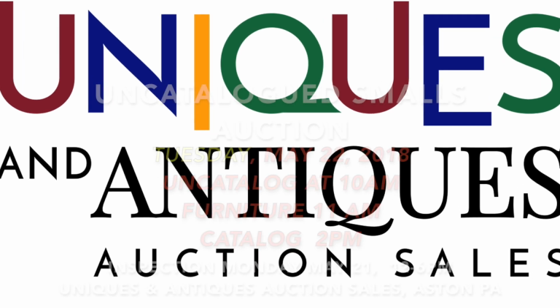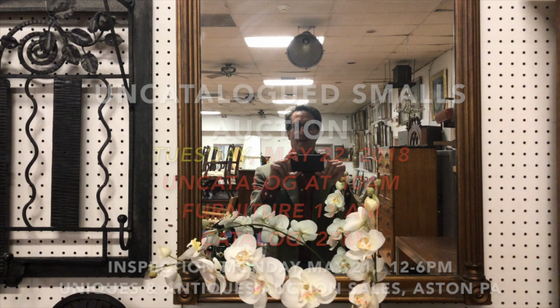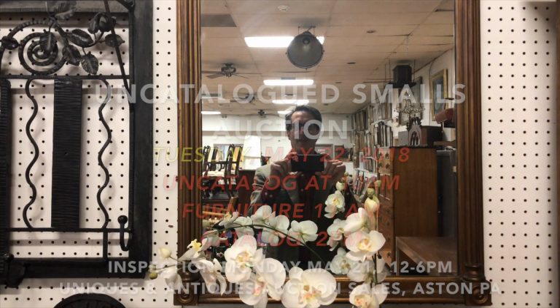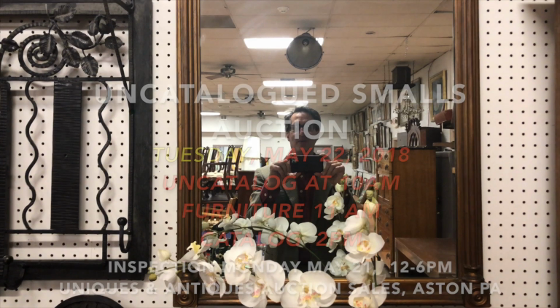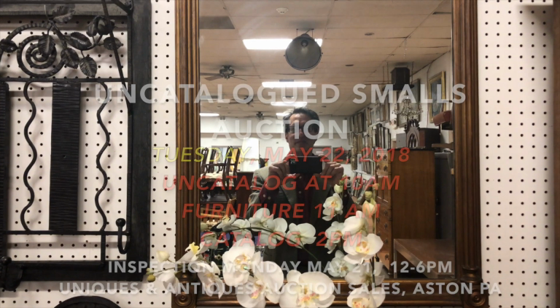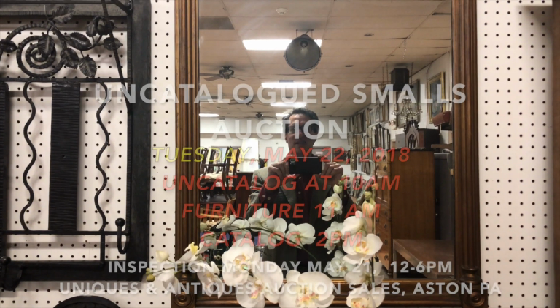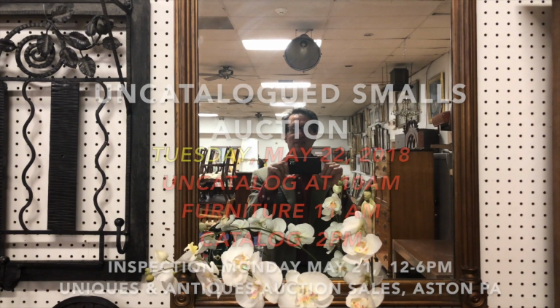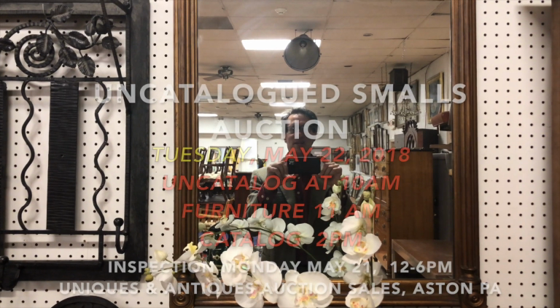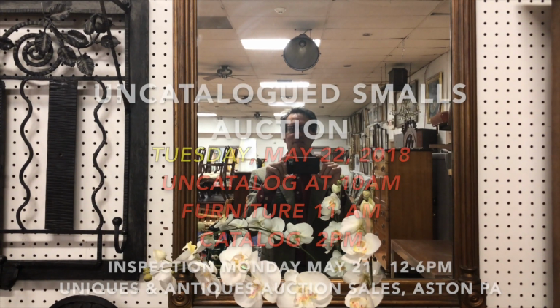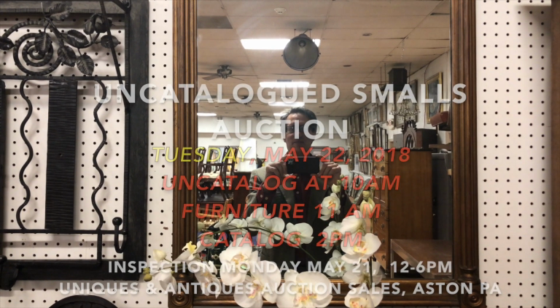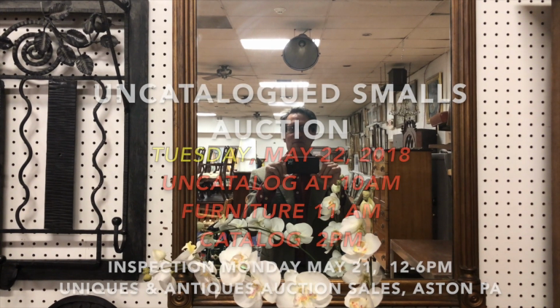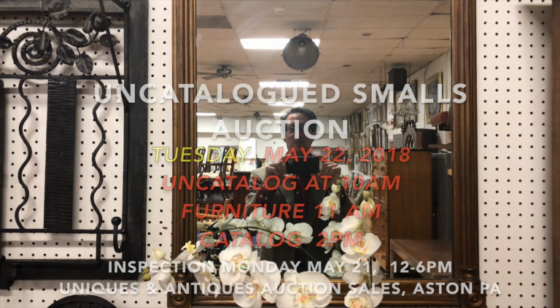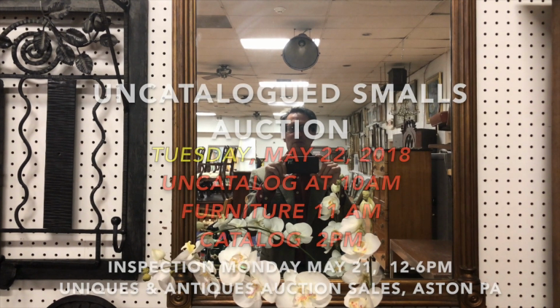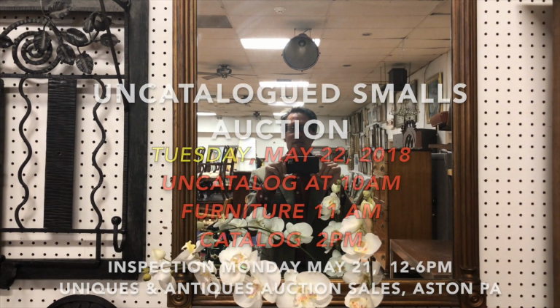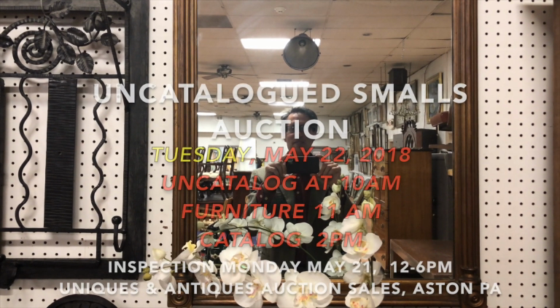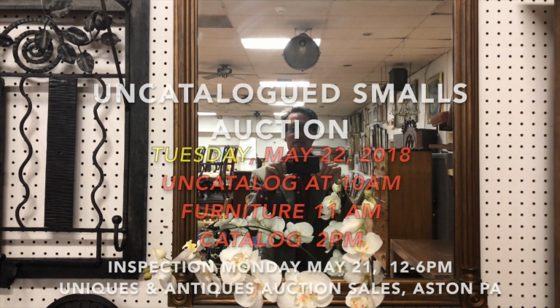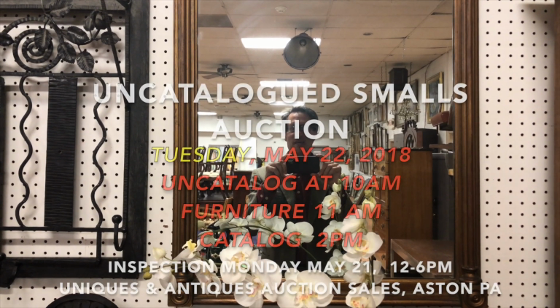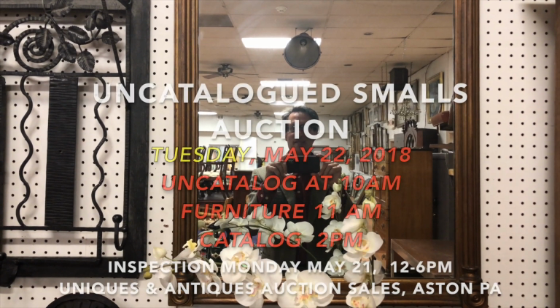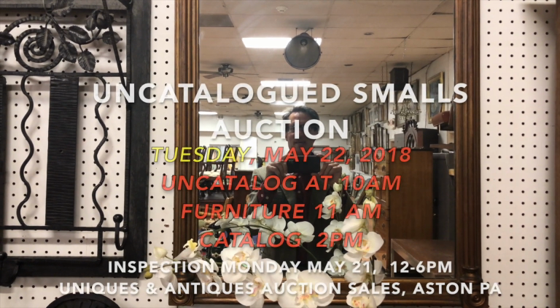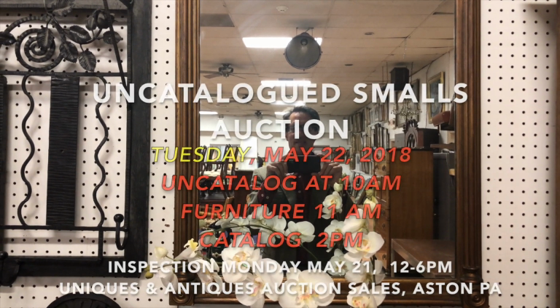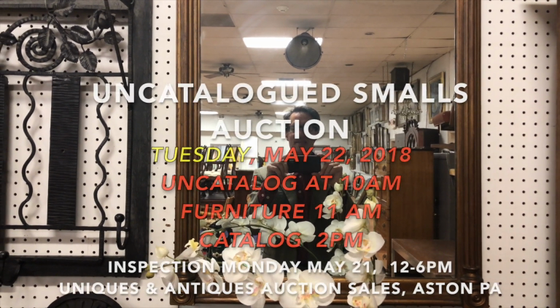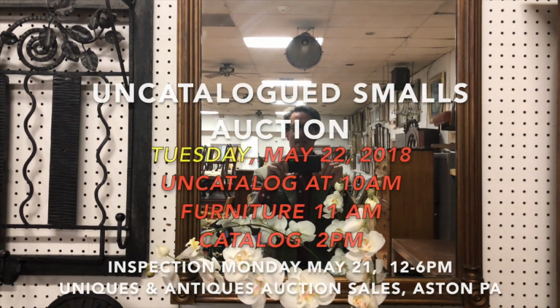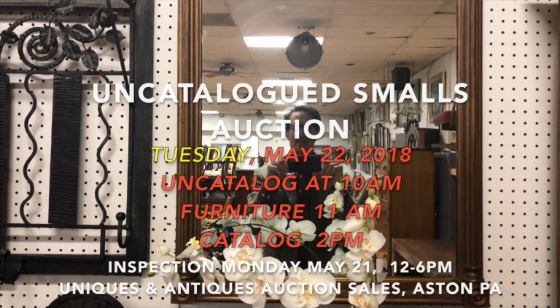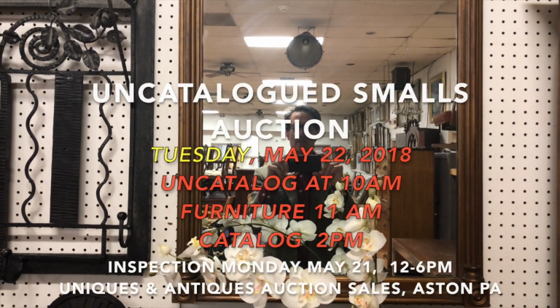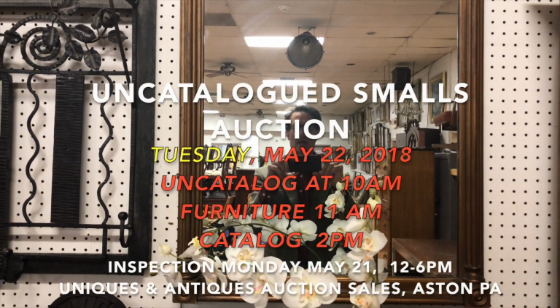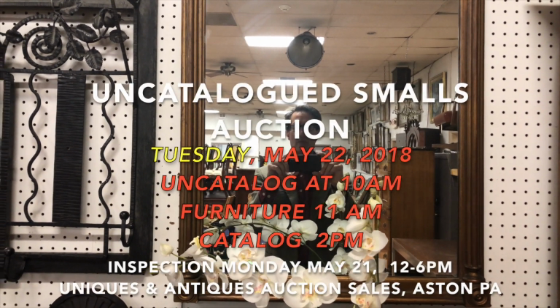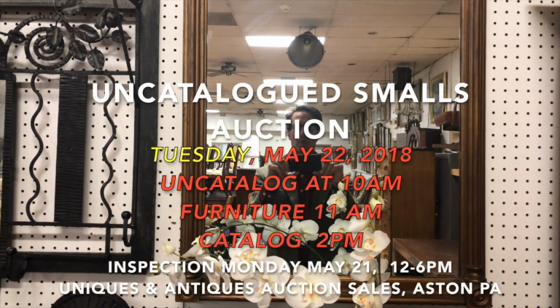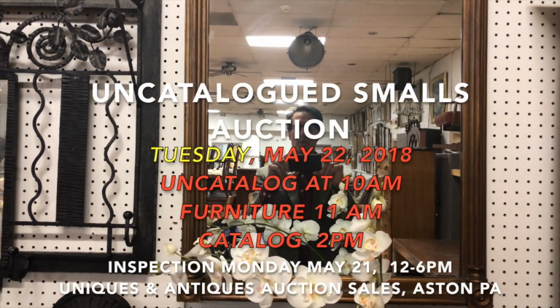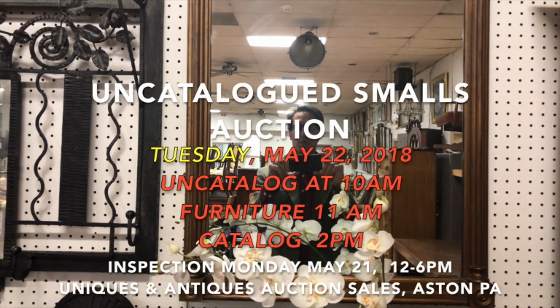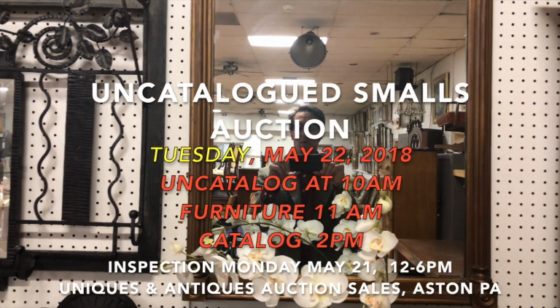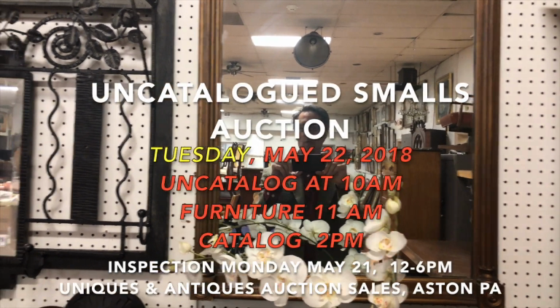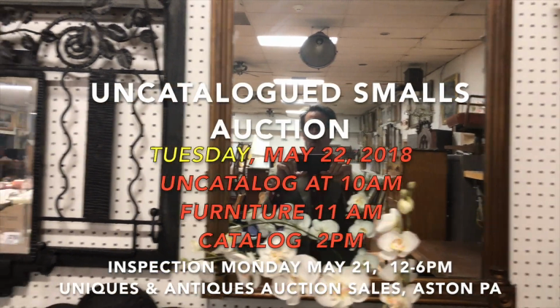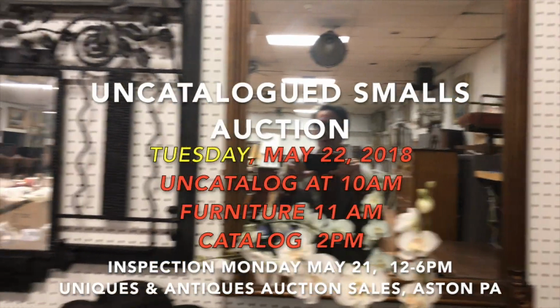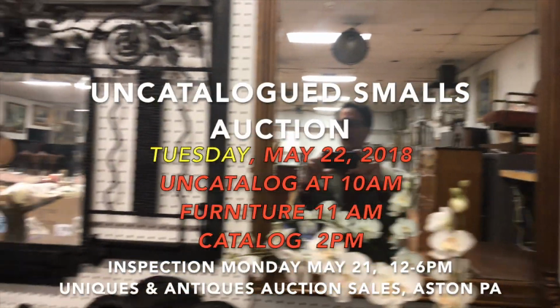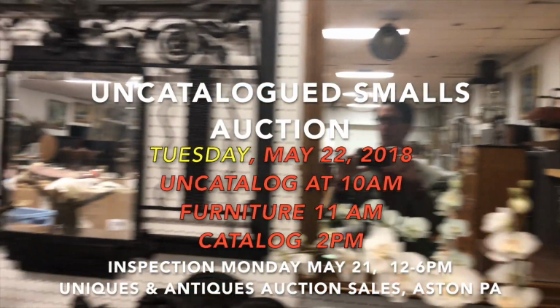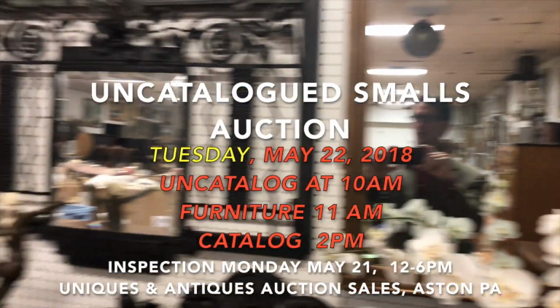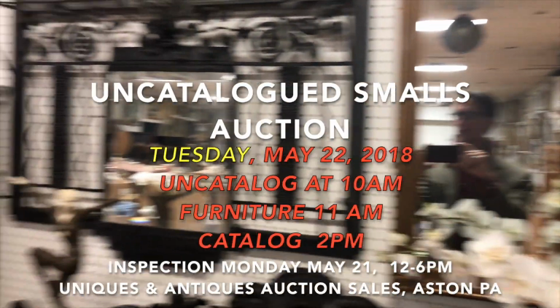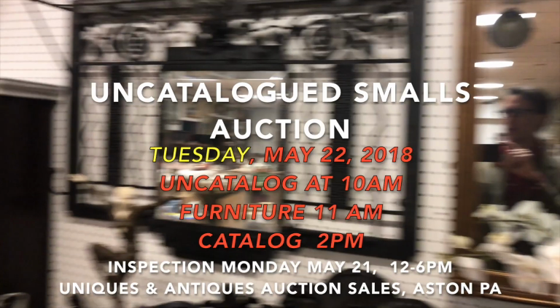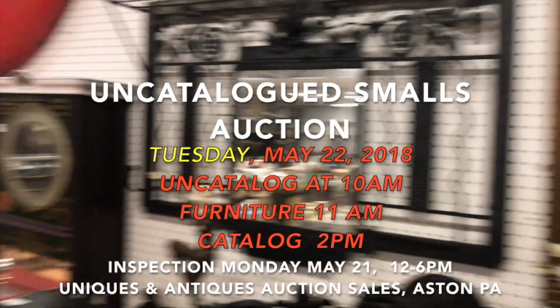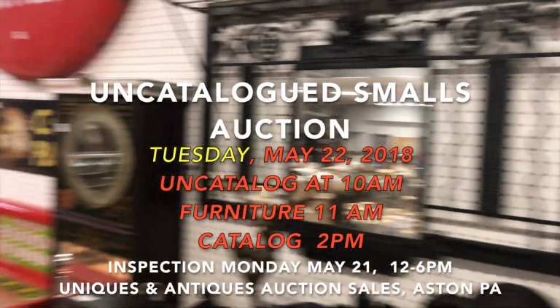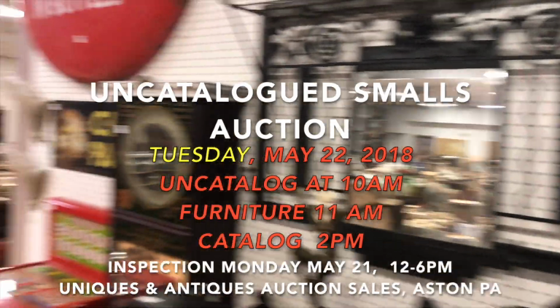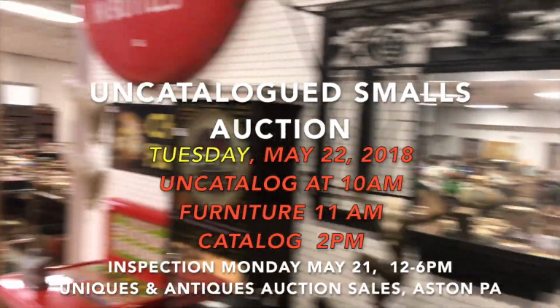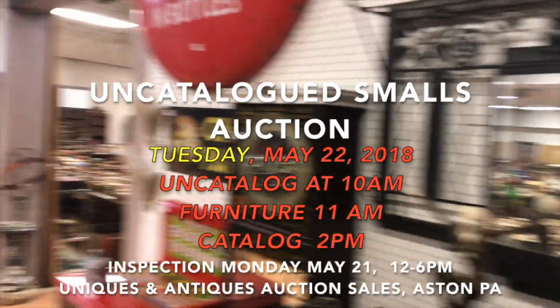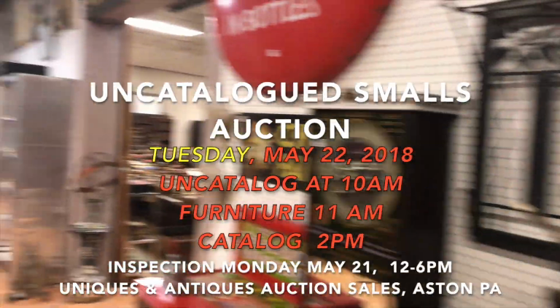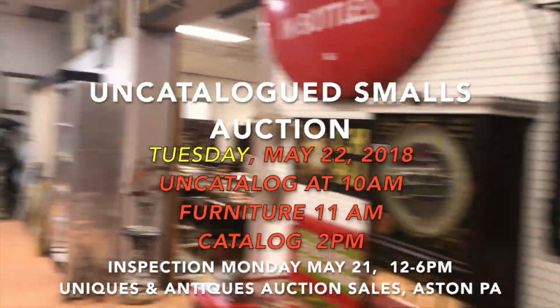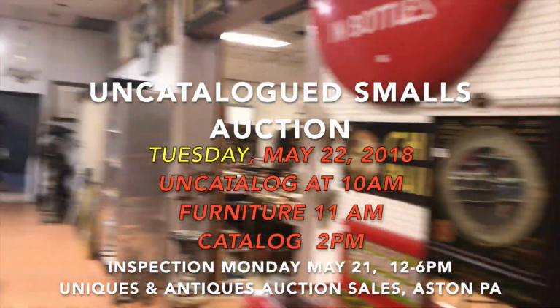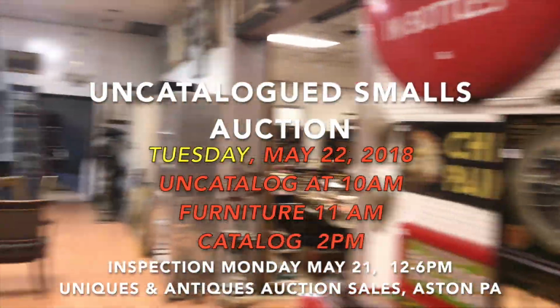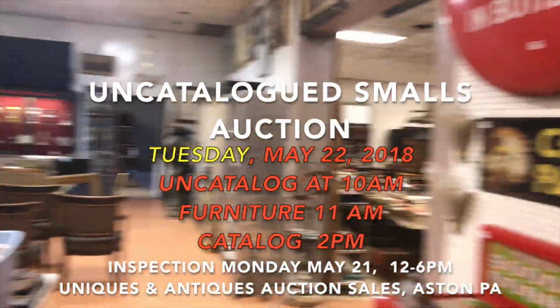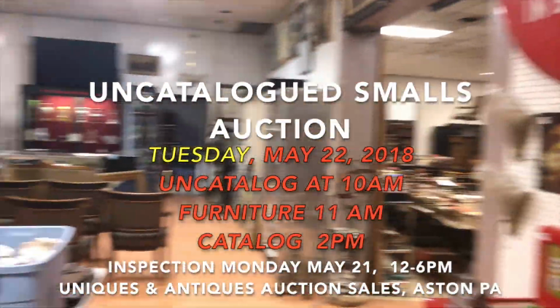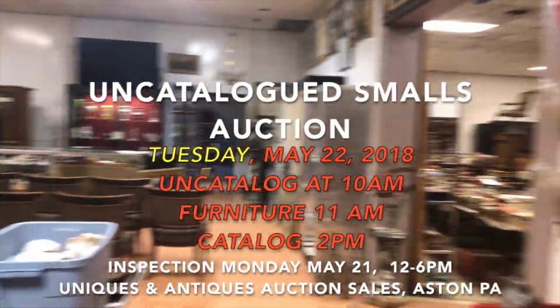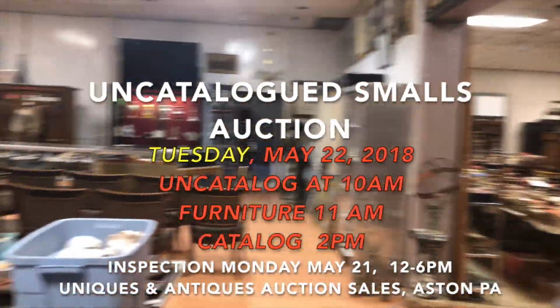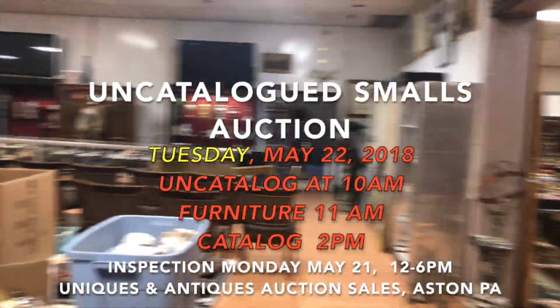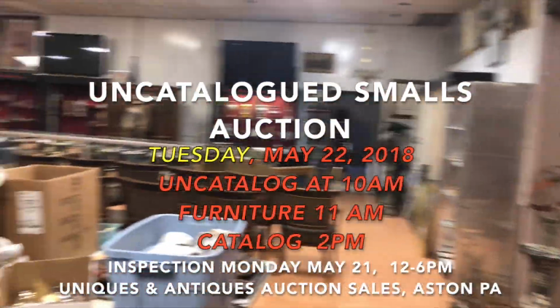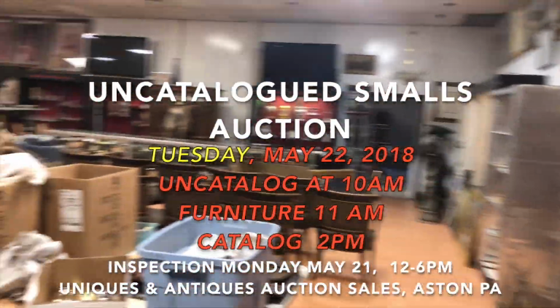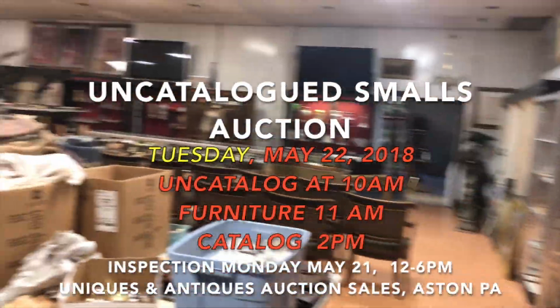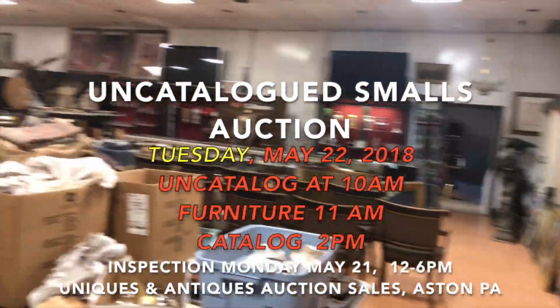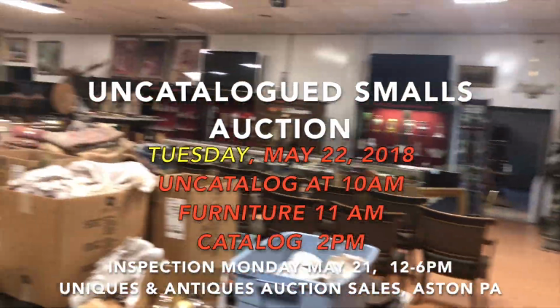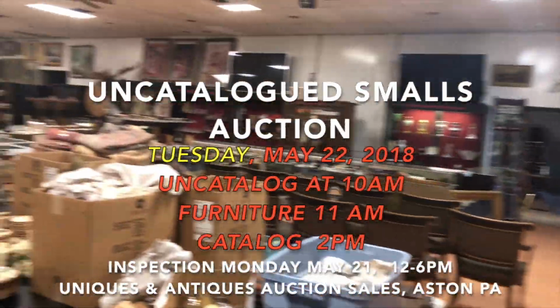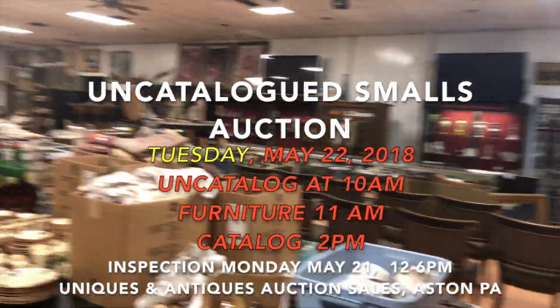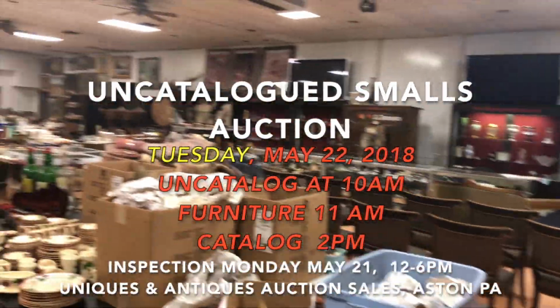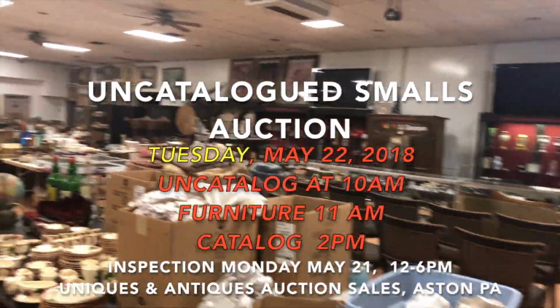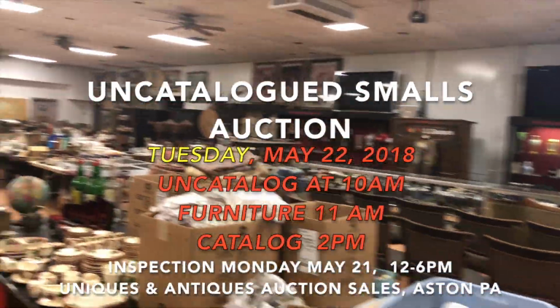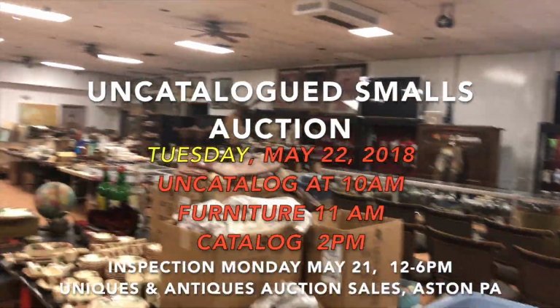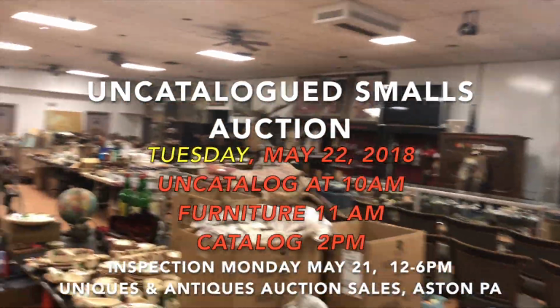Hello, it's Kent Jackson from Uniques and Antiques. I'm going to do the quick walkthrough for our May 22nd uncatalogued smalls auction.